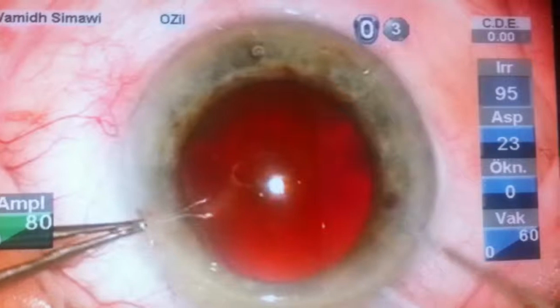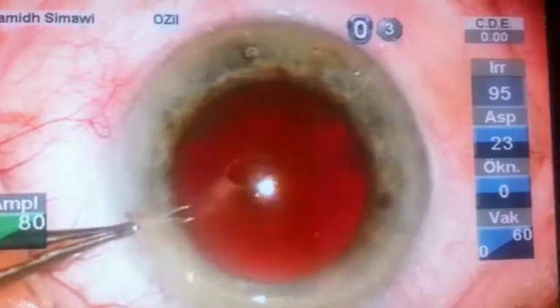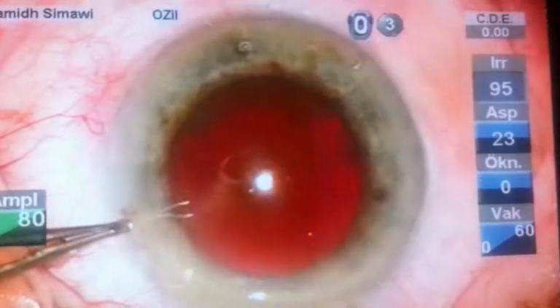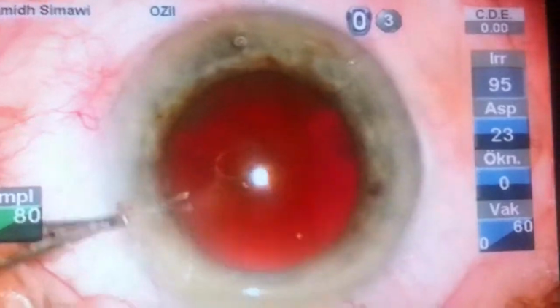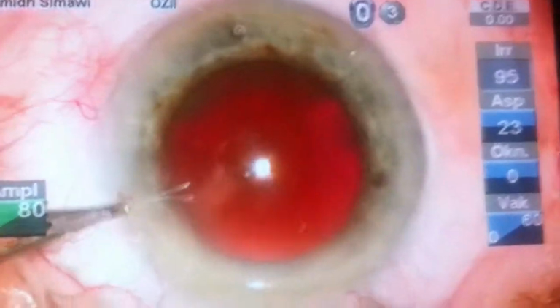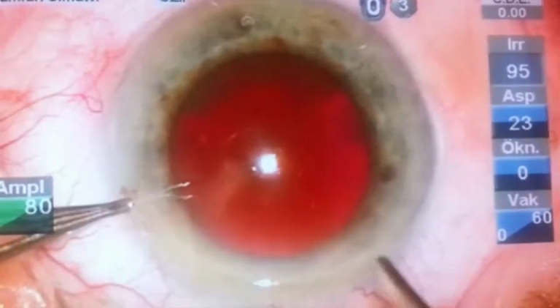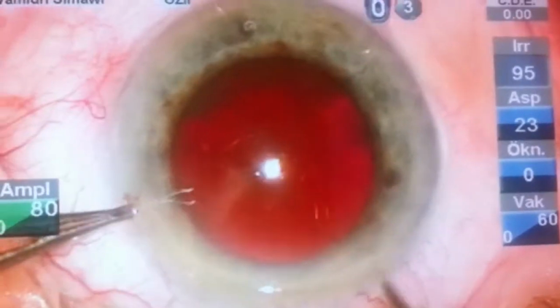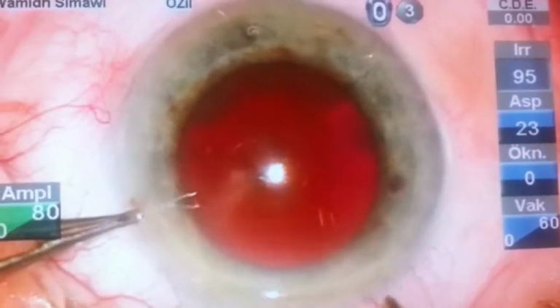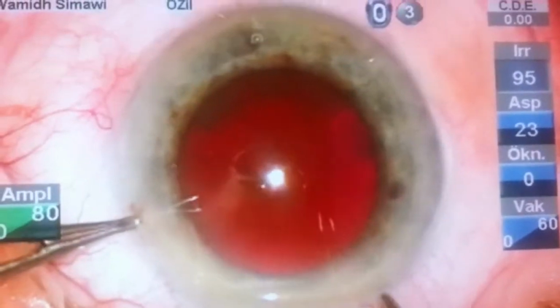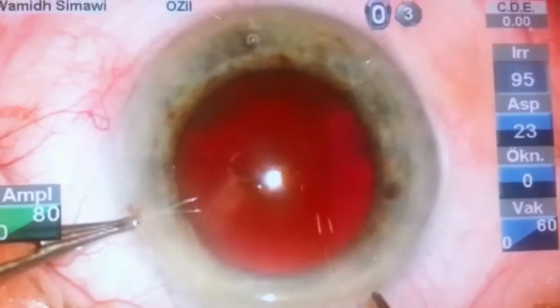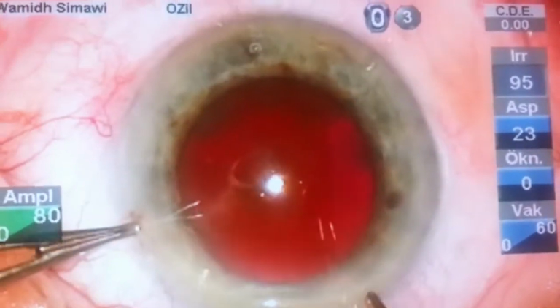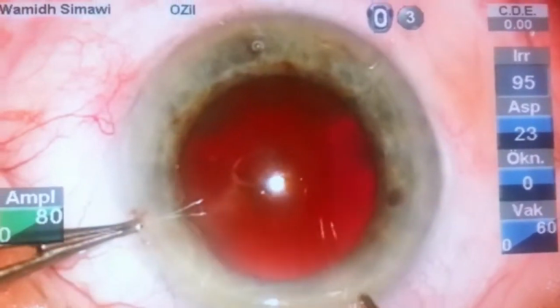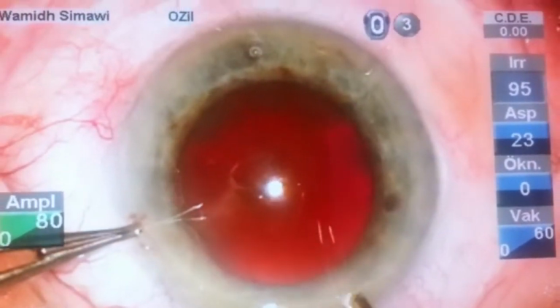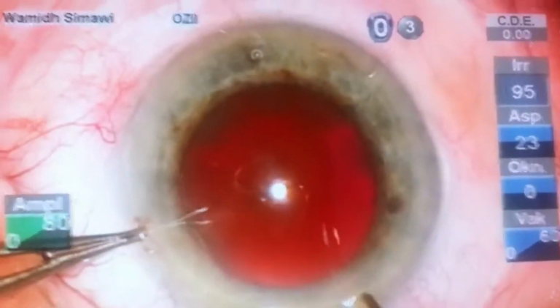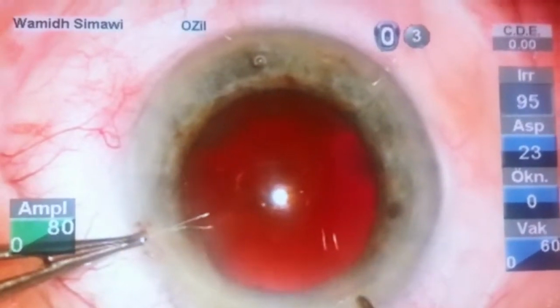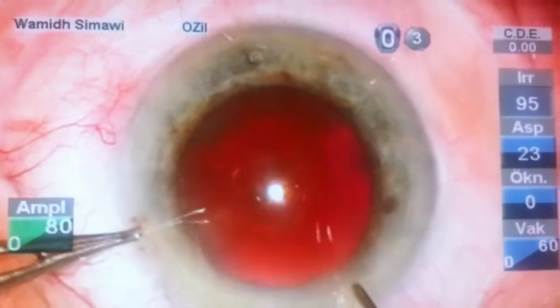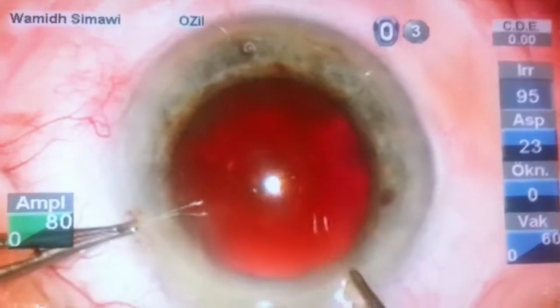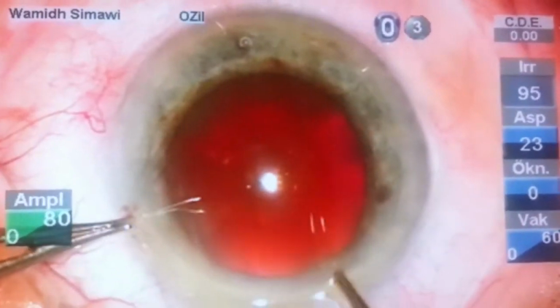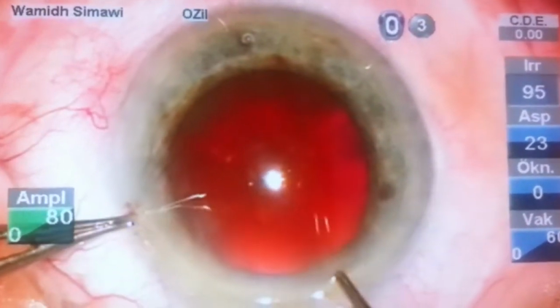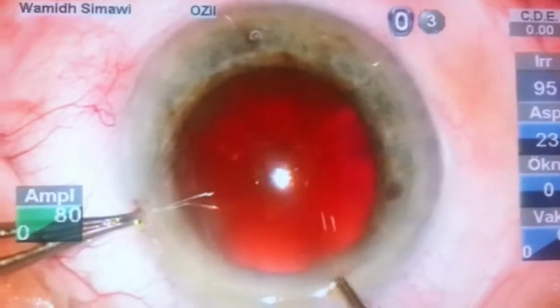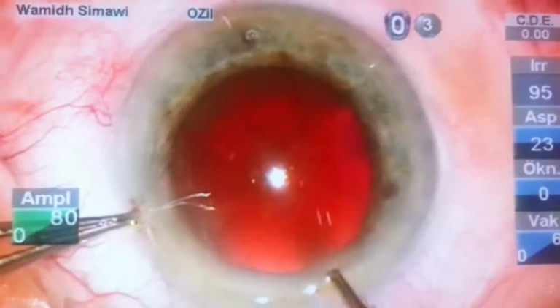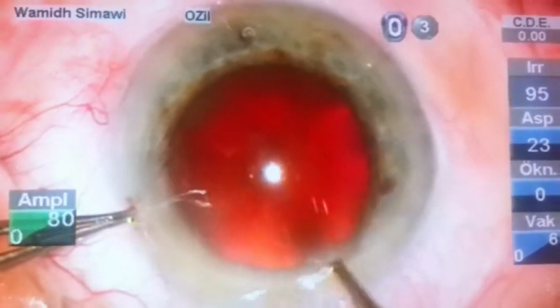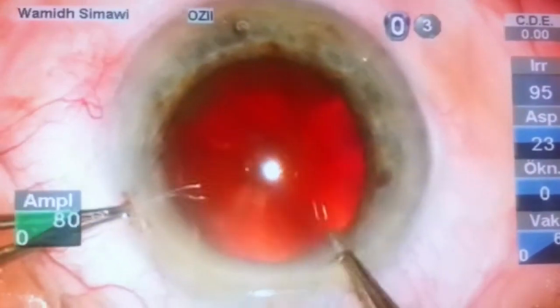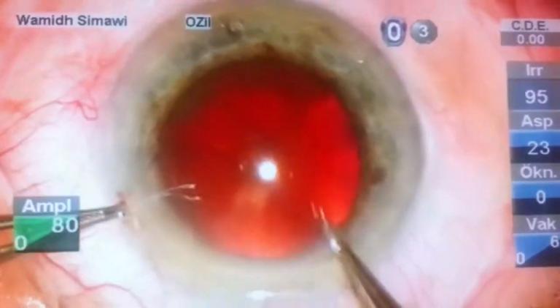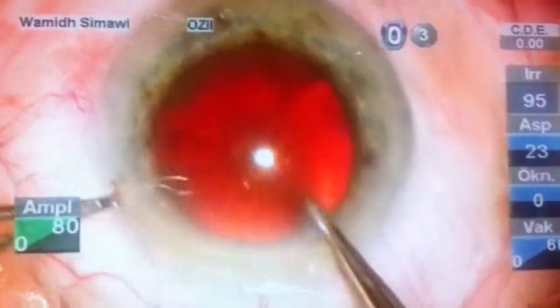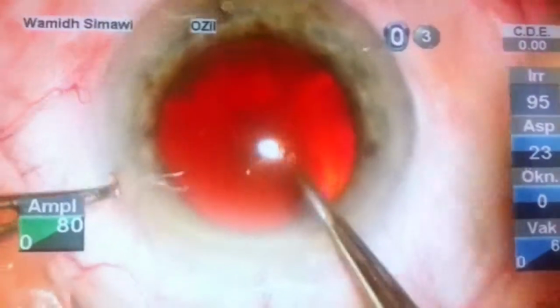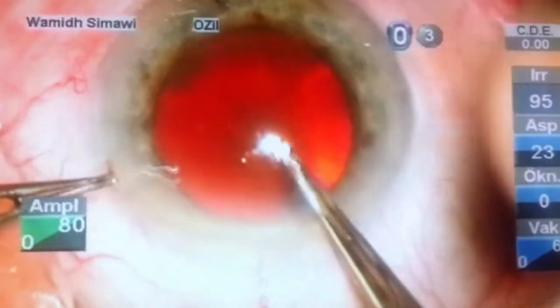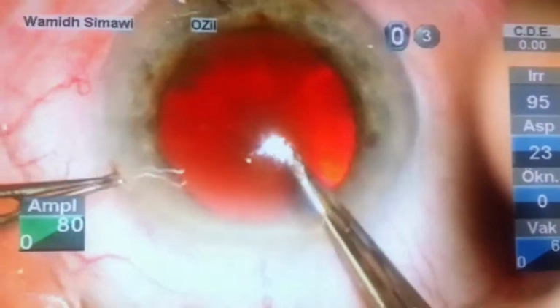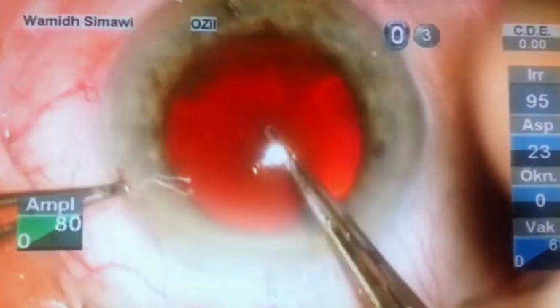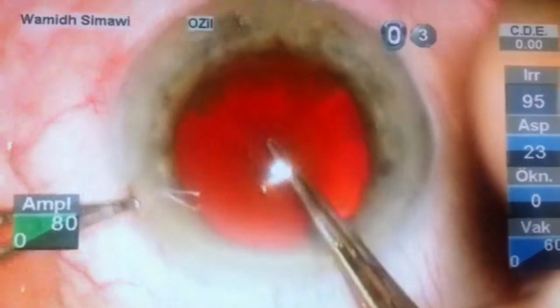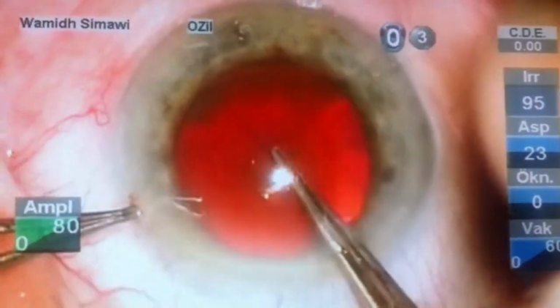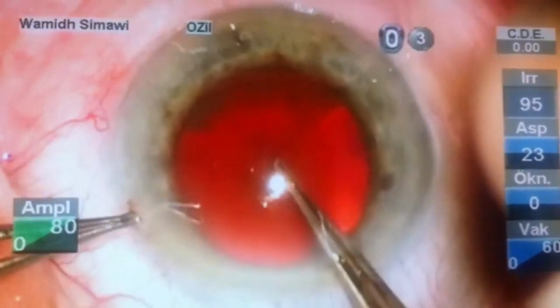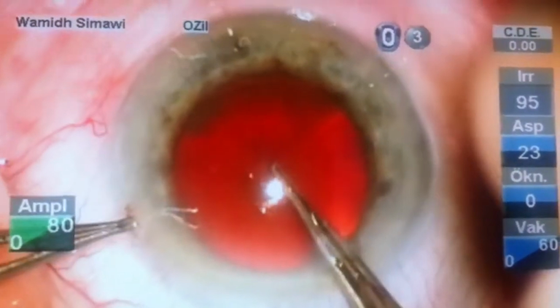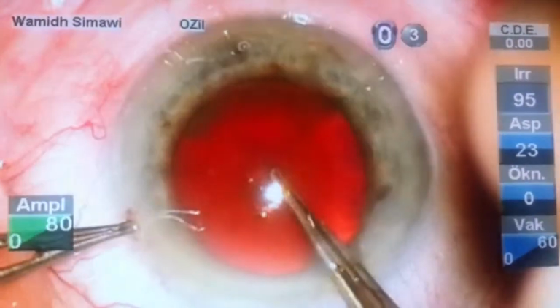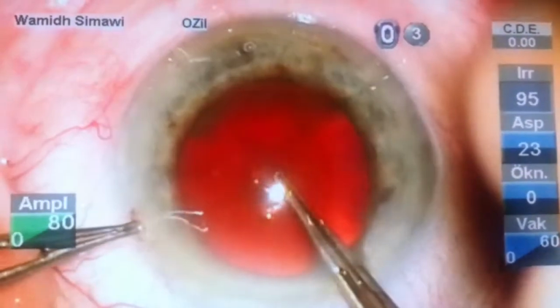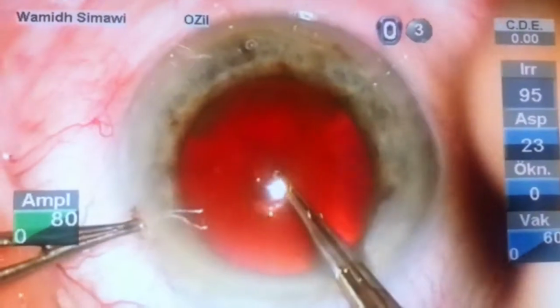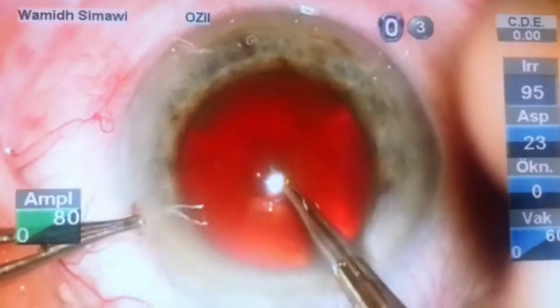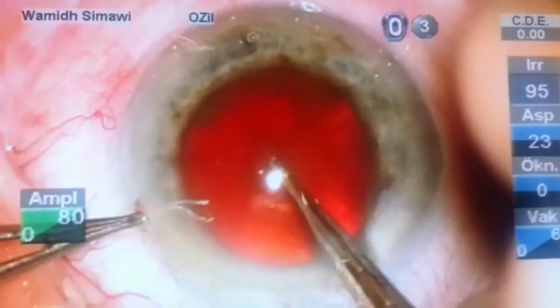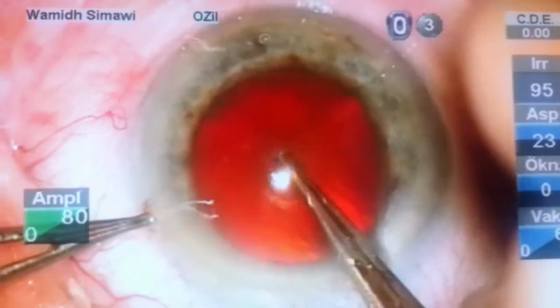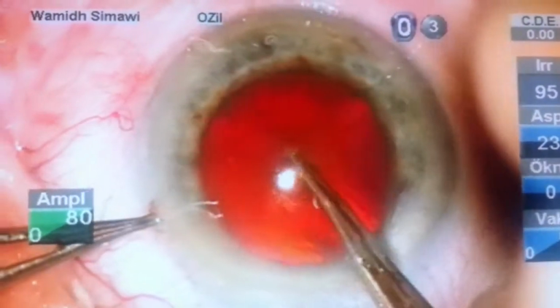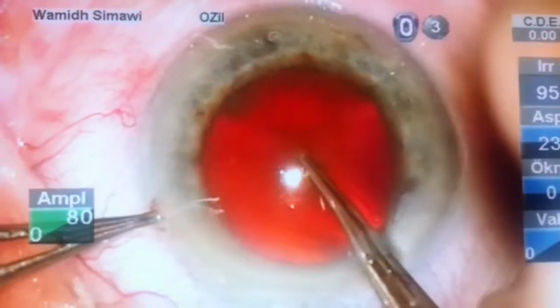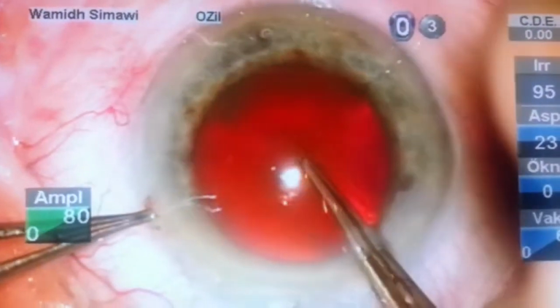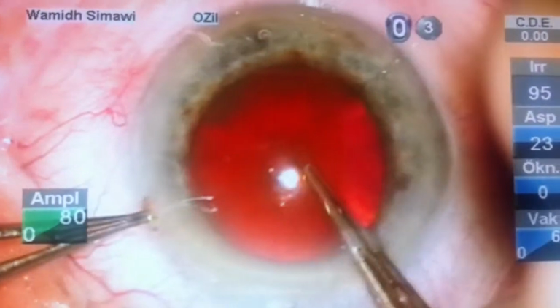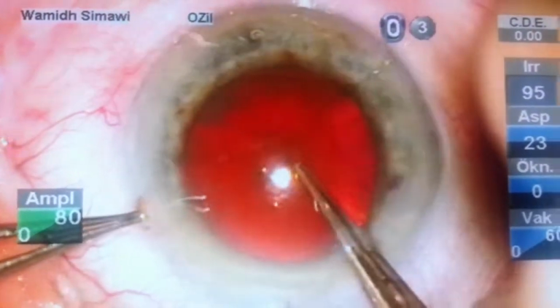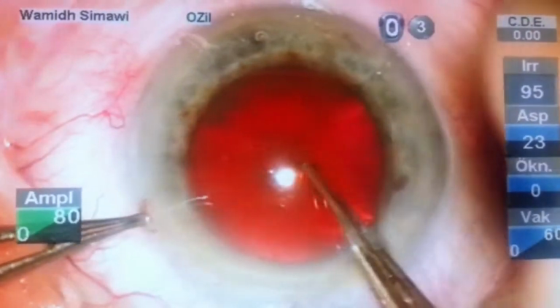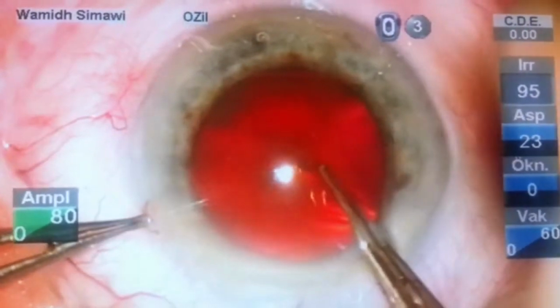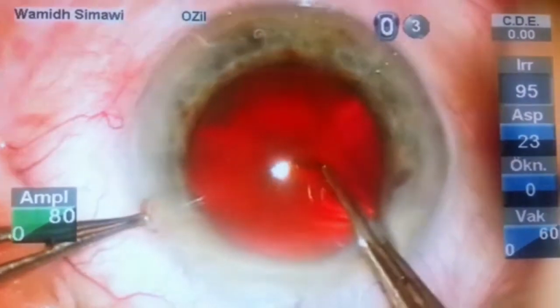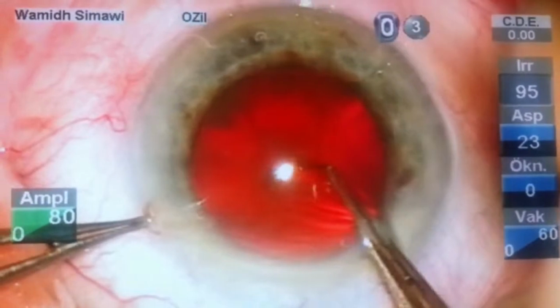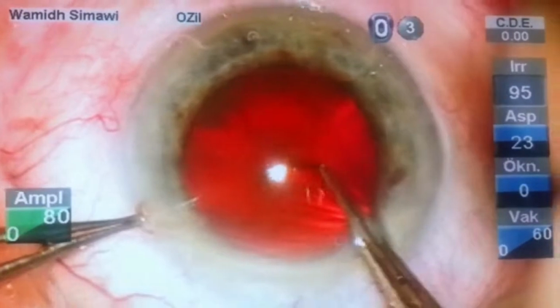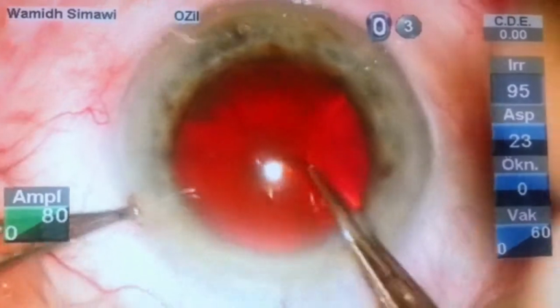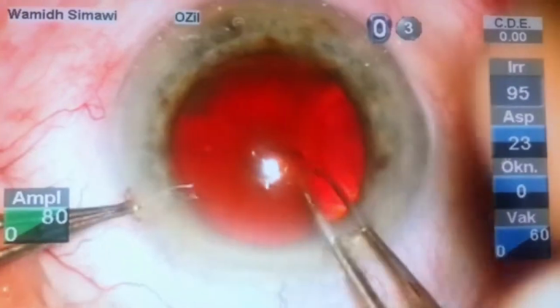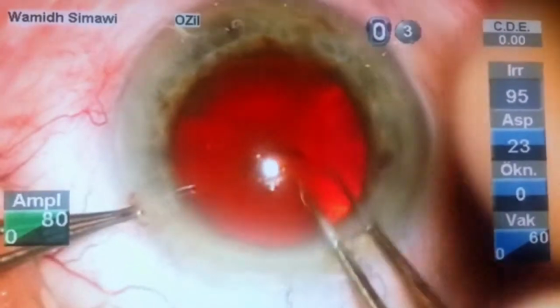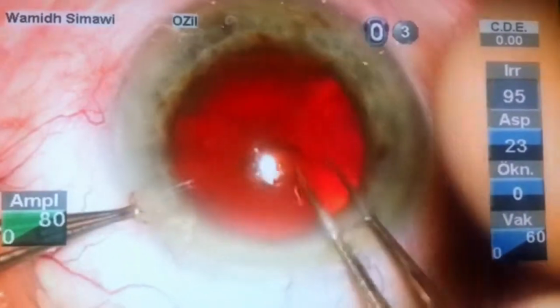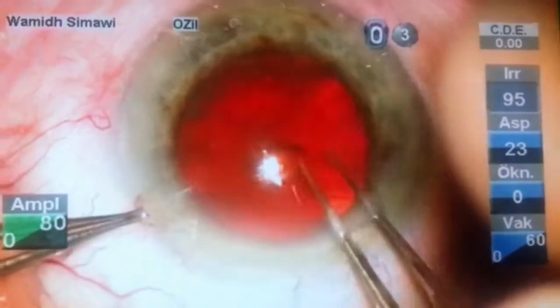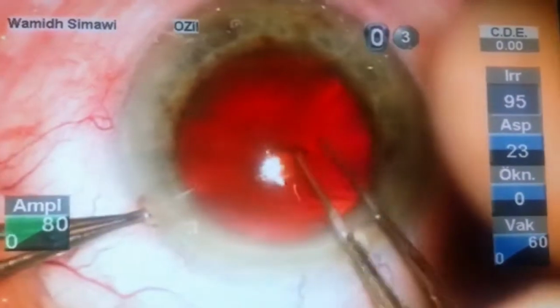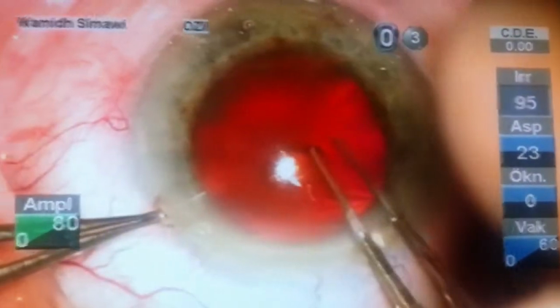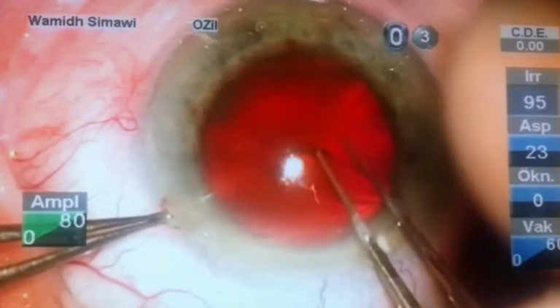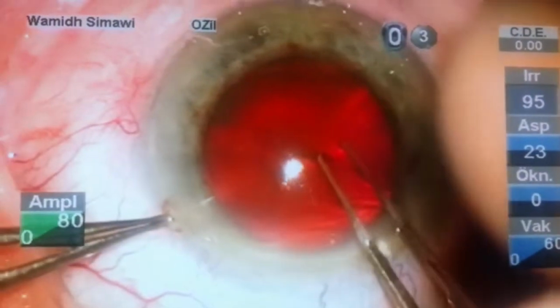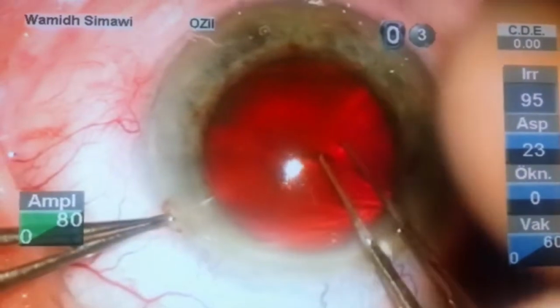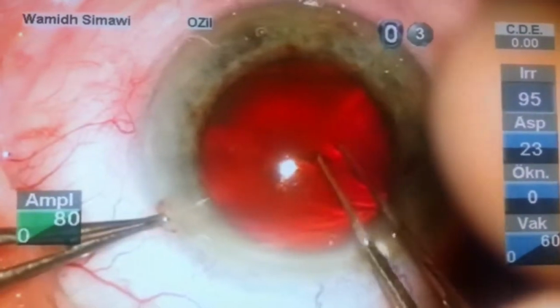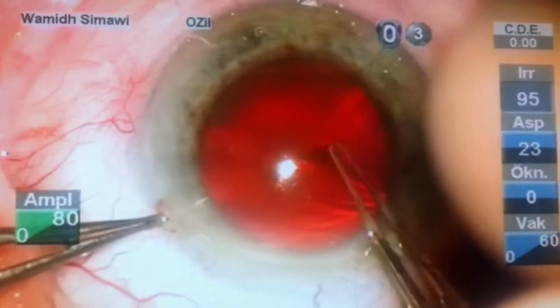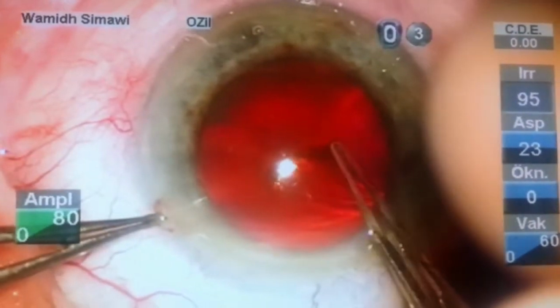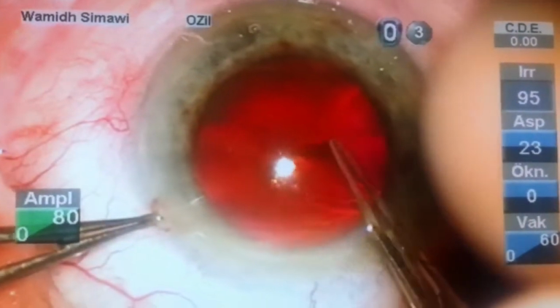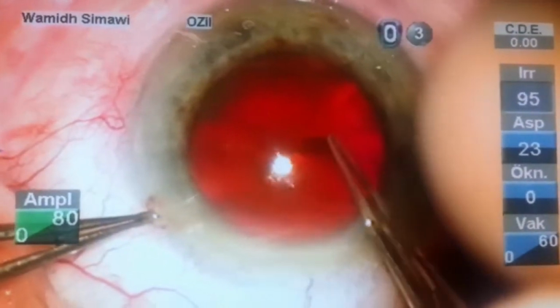This is Dr. Simavi from Stockholm, Sweden. I'm trying to share with you some ideas about how to deal with the hard nucleus.